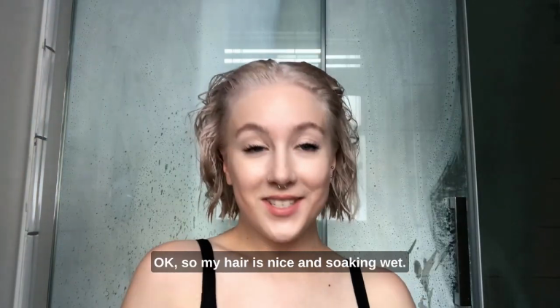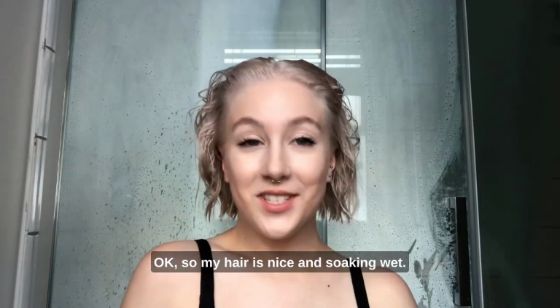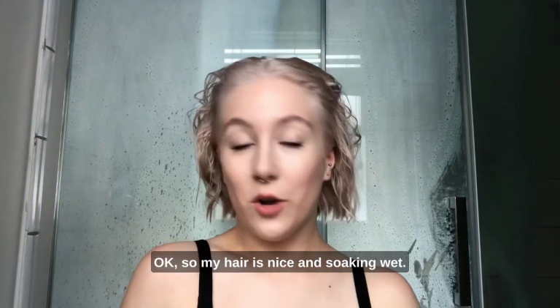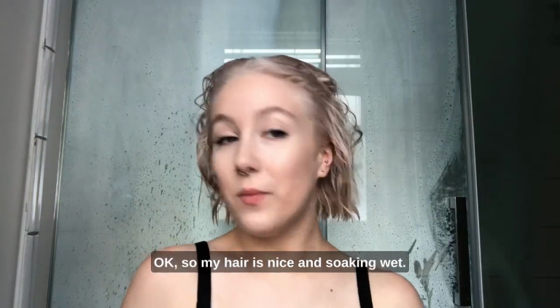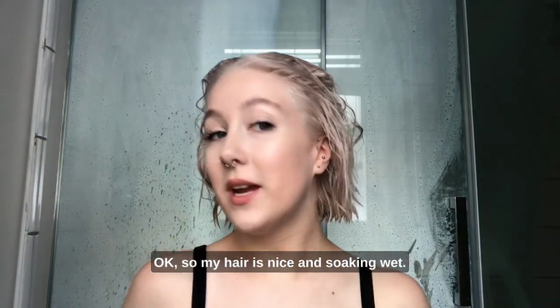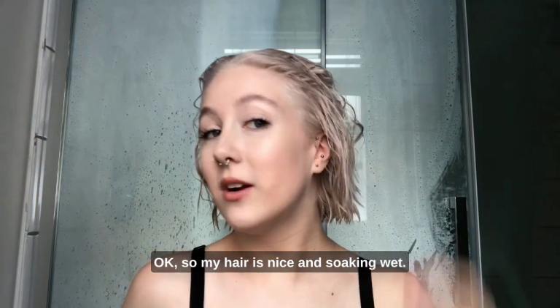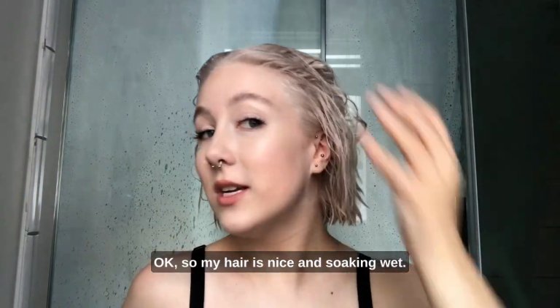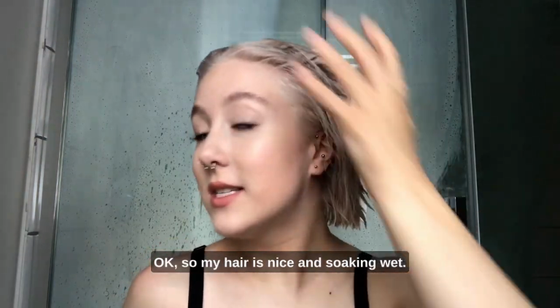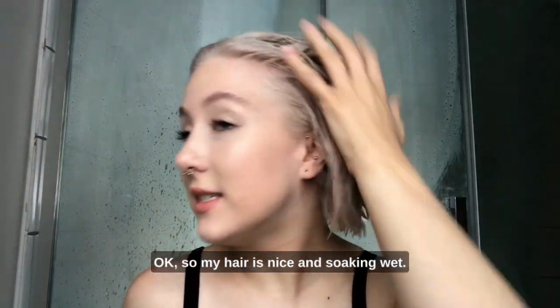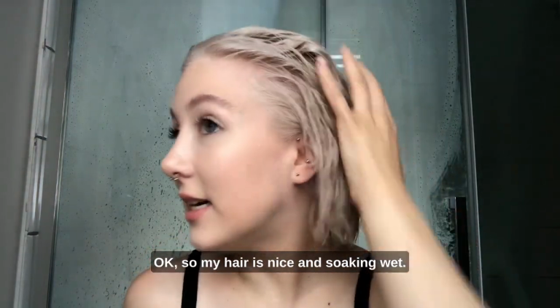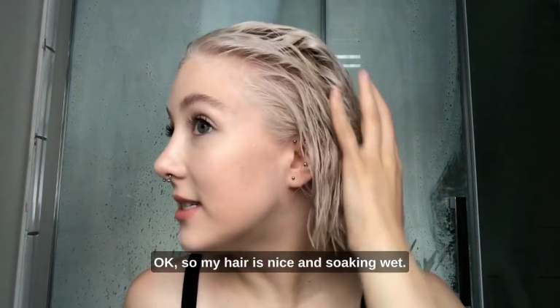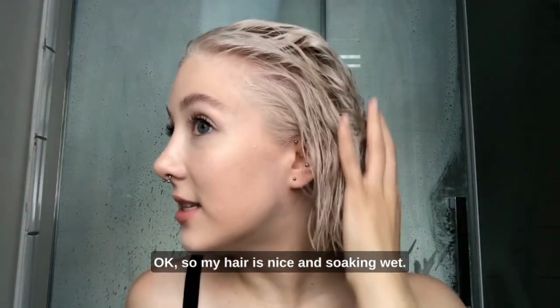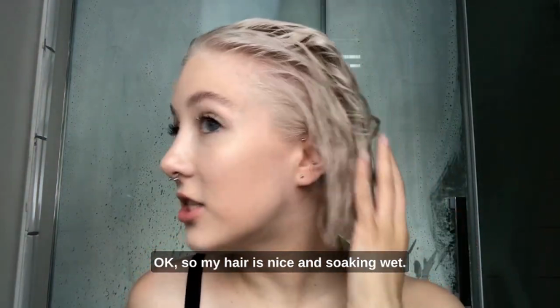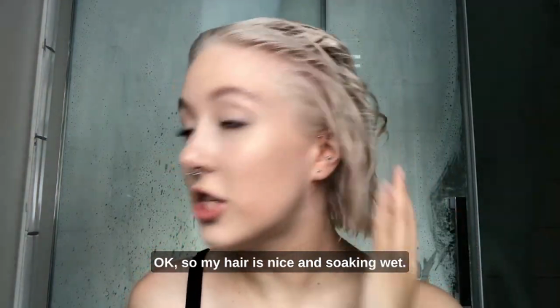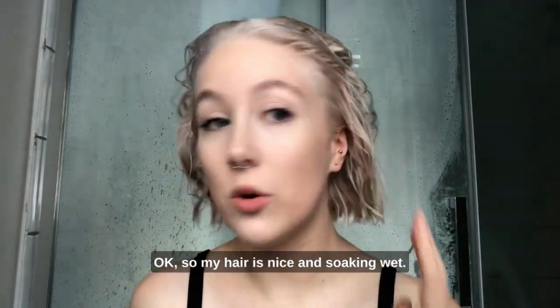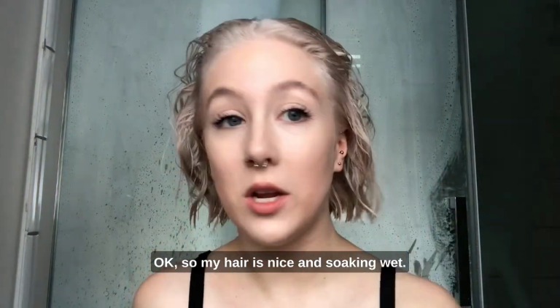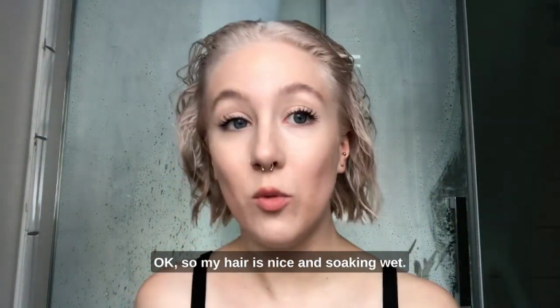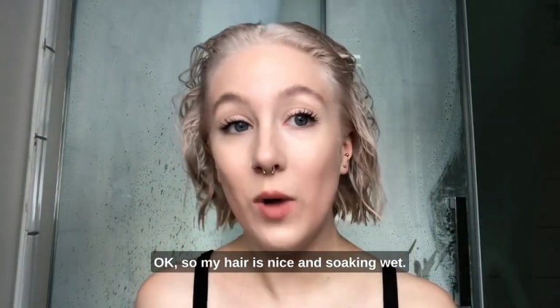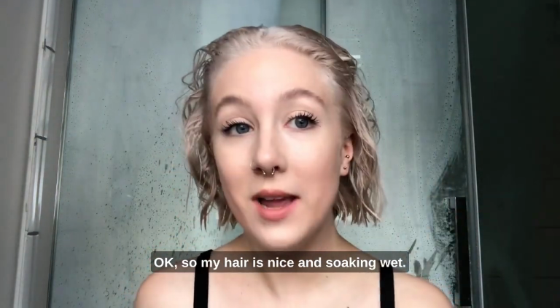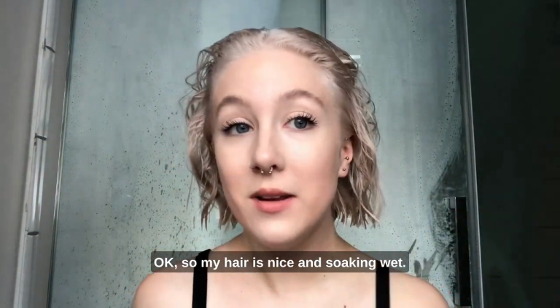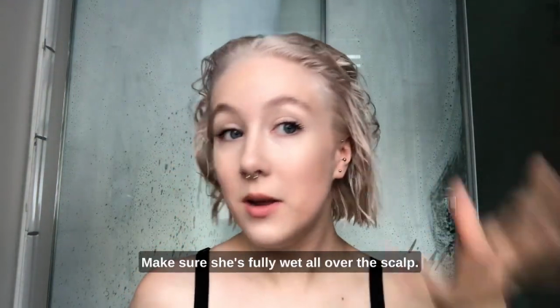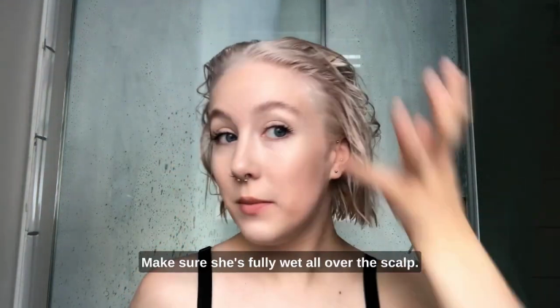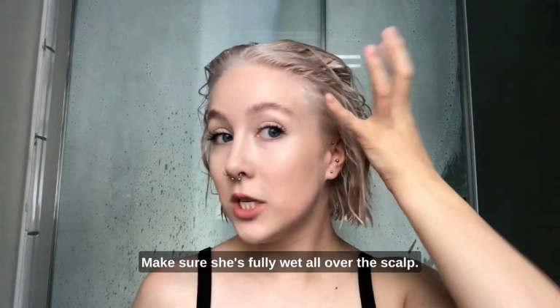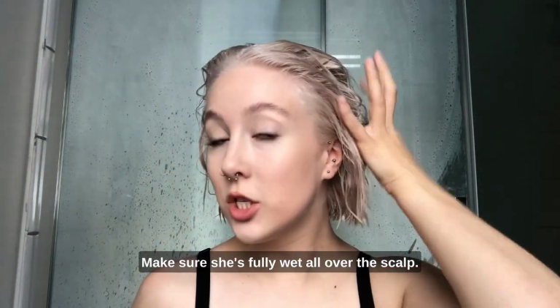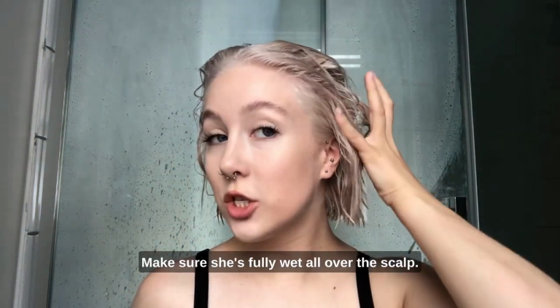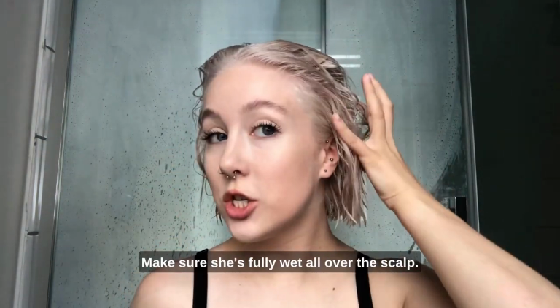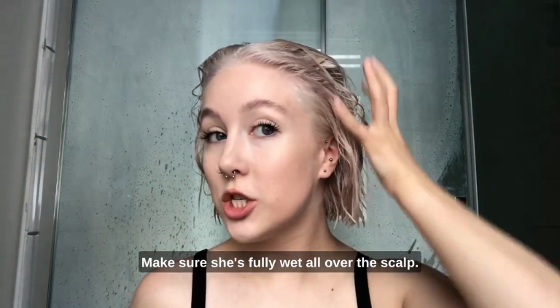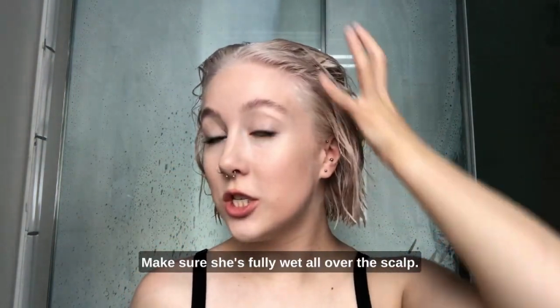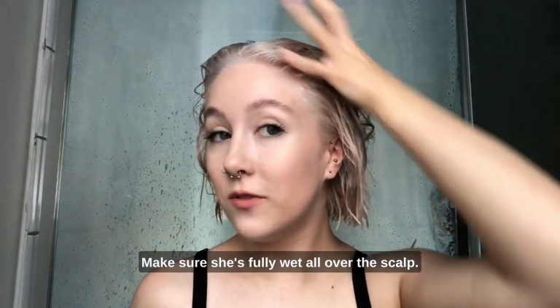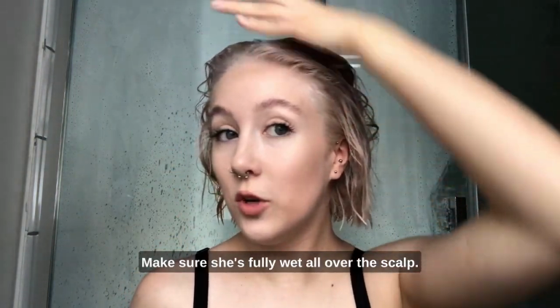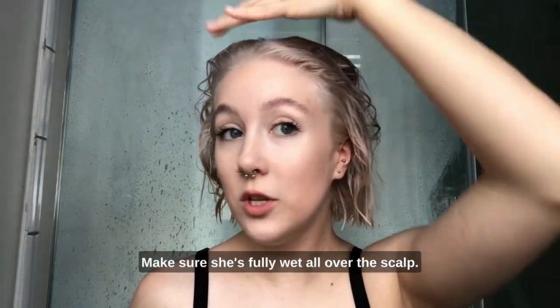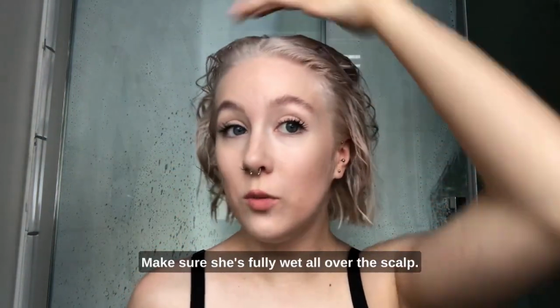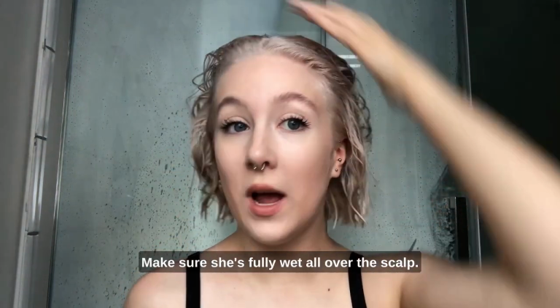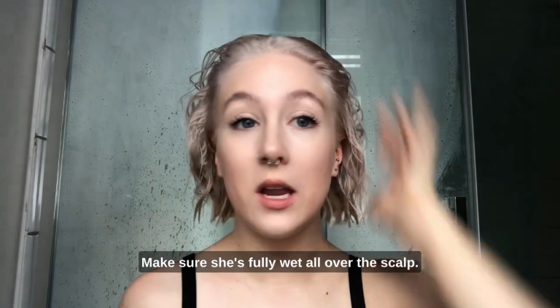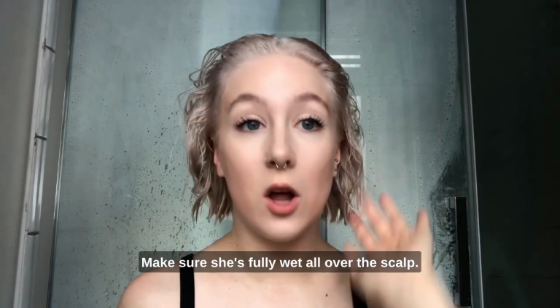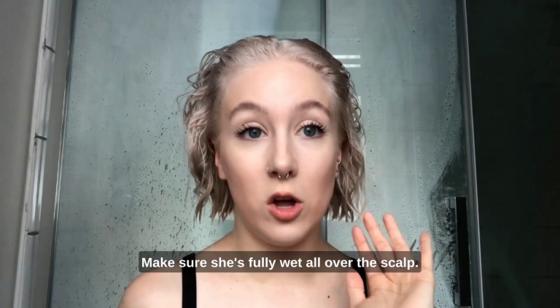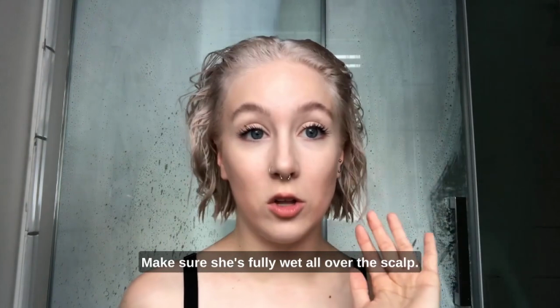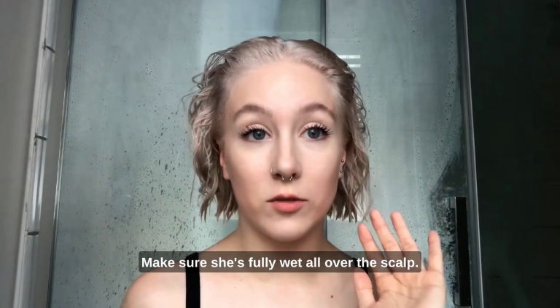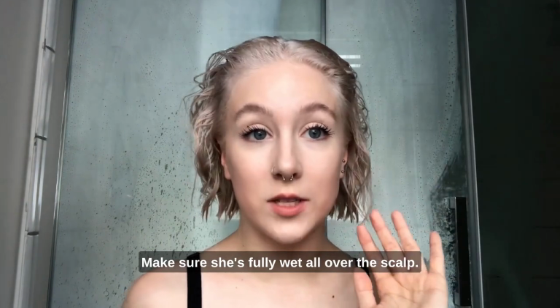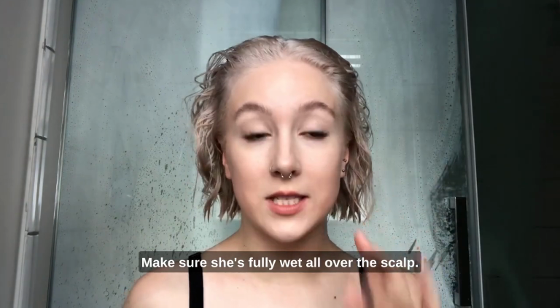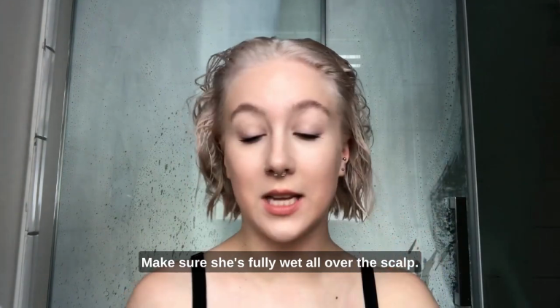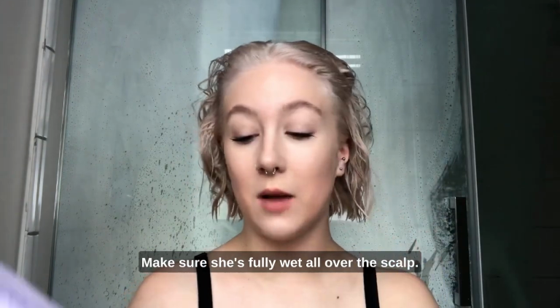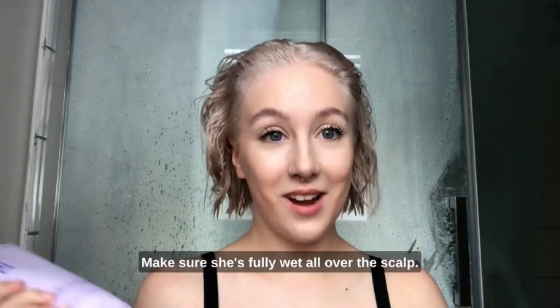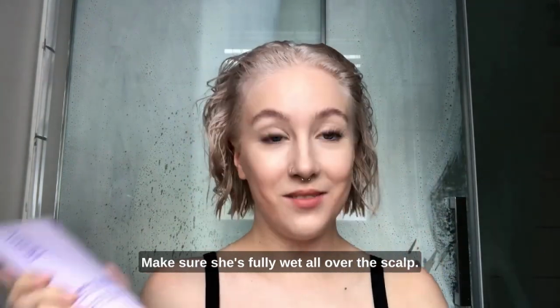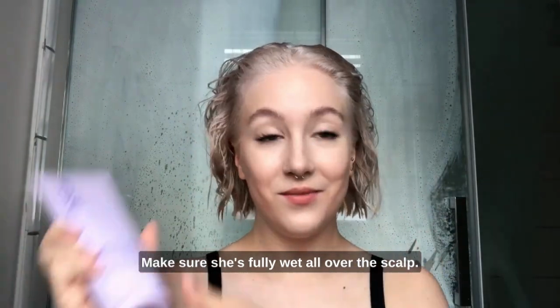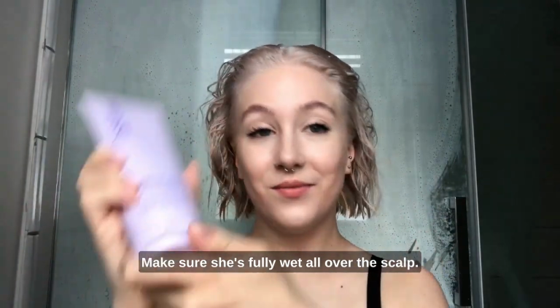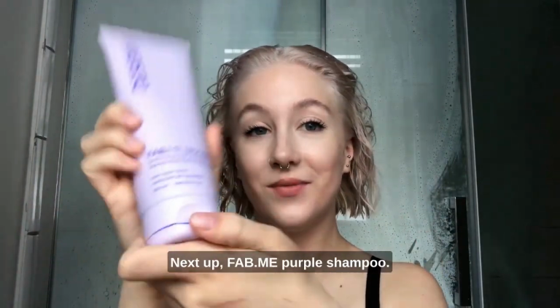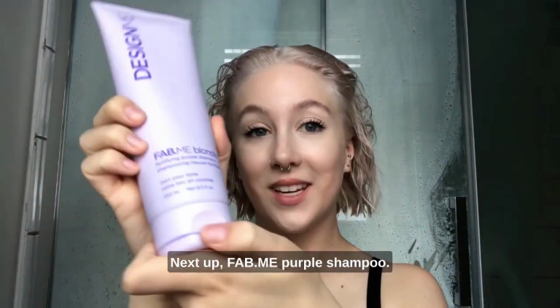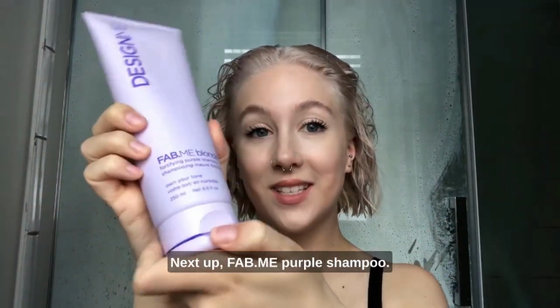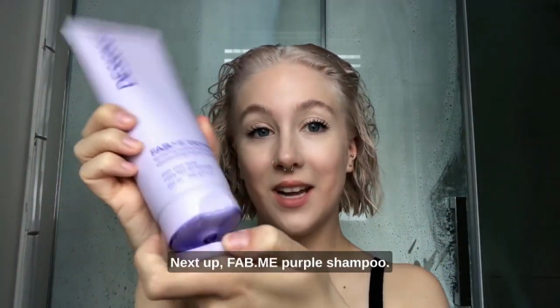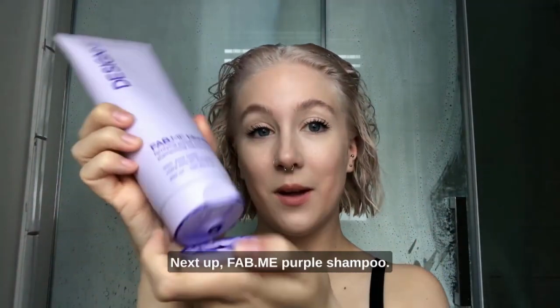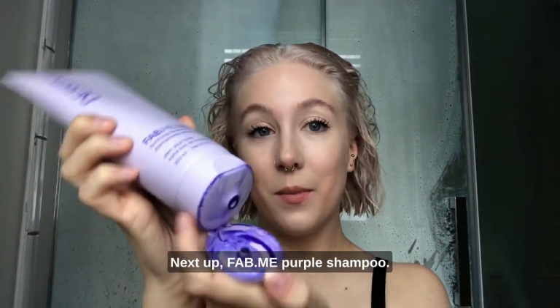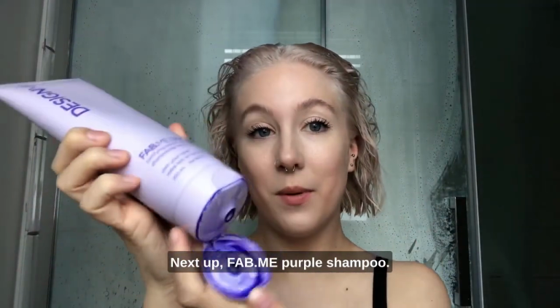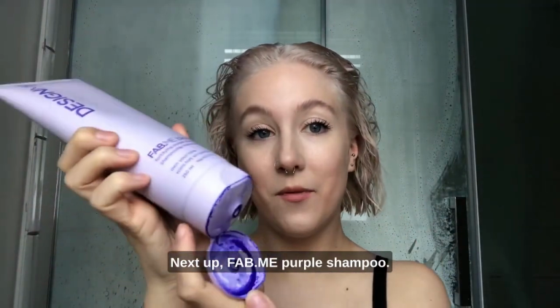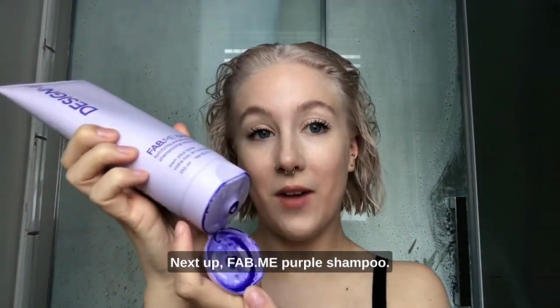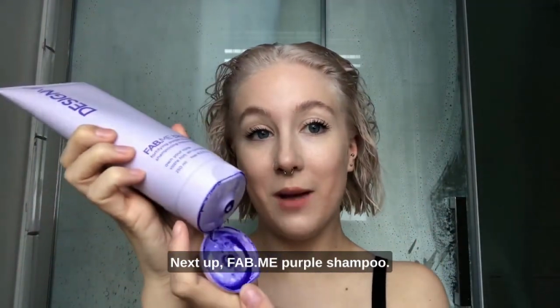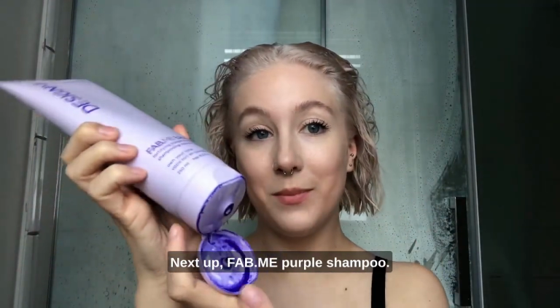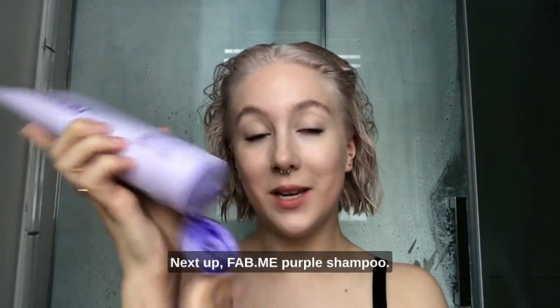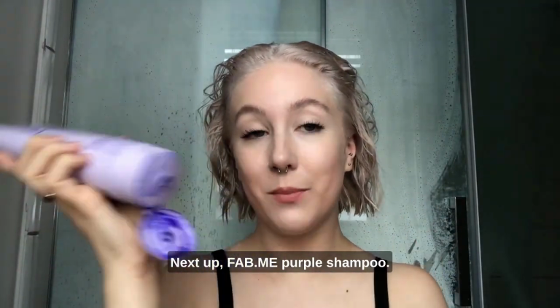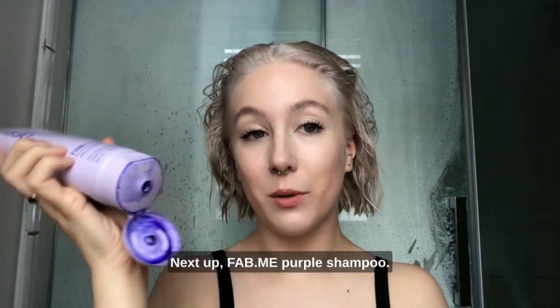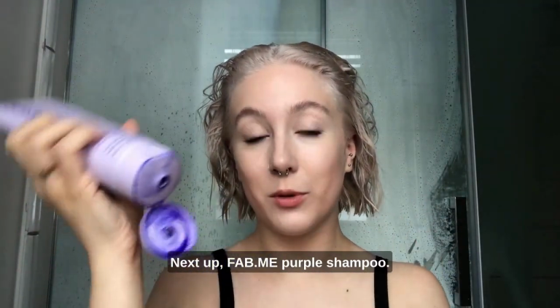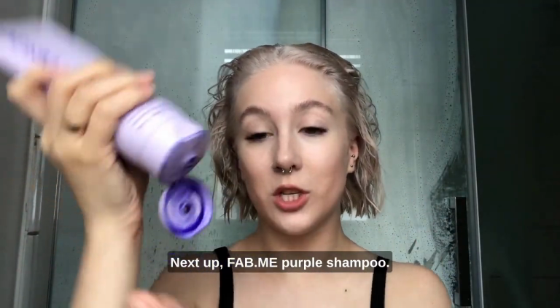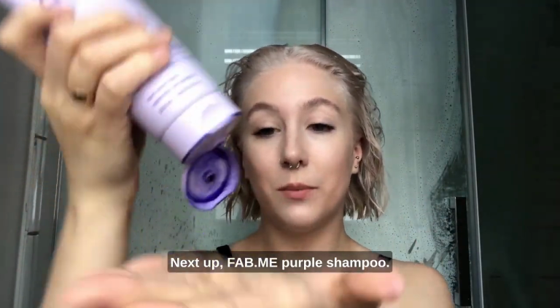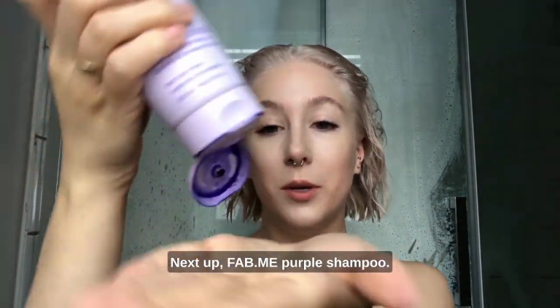So my hair is nice and soaking wet. Make sure she's fully wet all over the scalp. Next up, Fab Me Purple Shampoo.